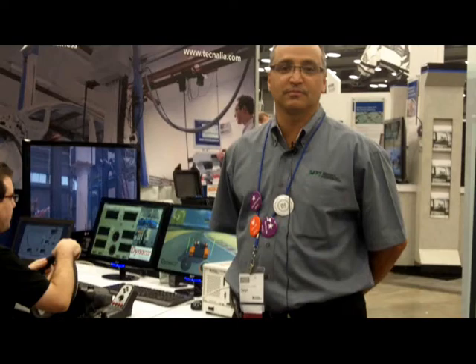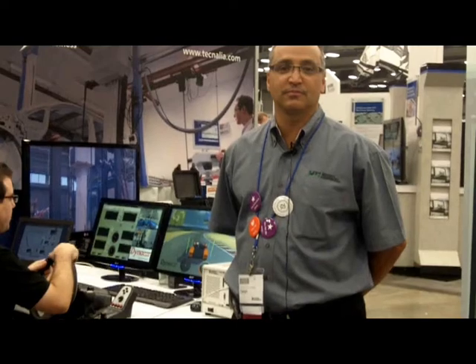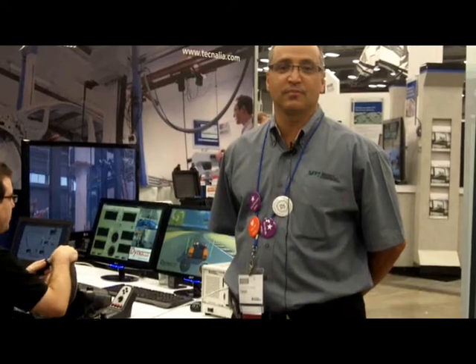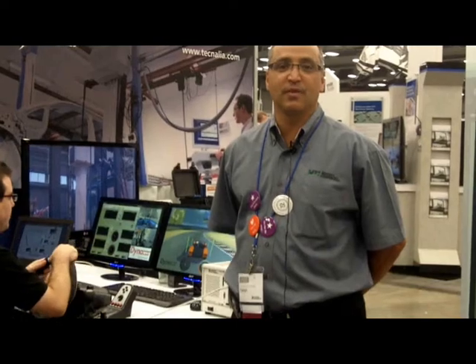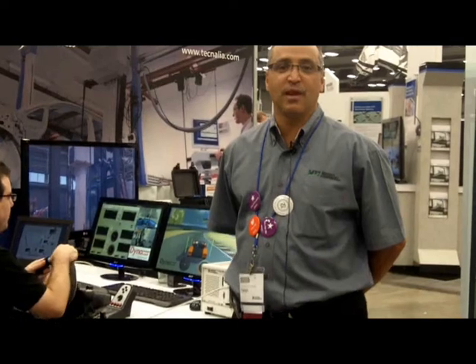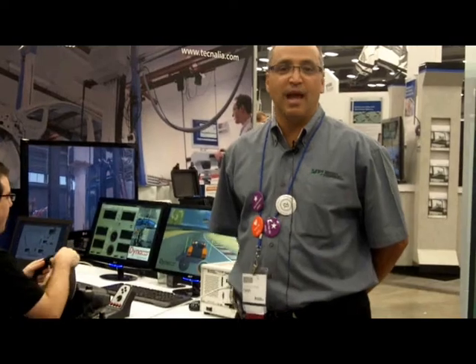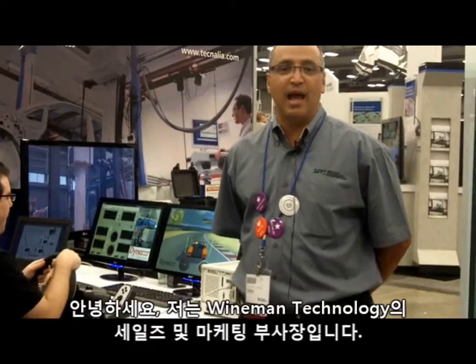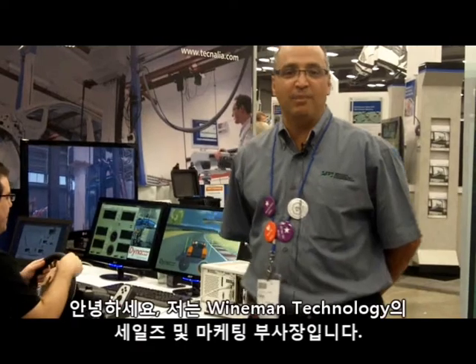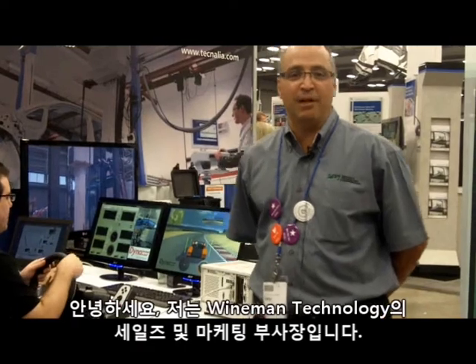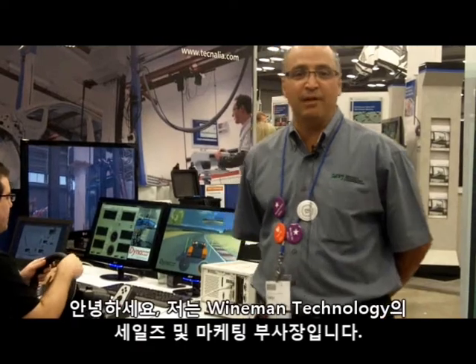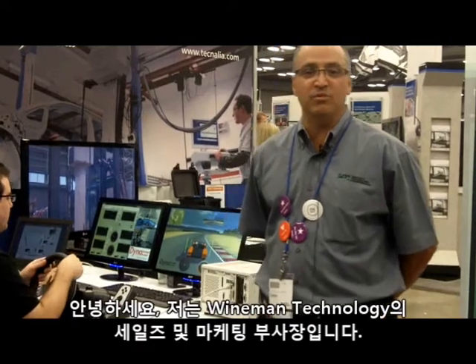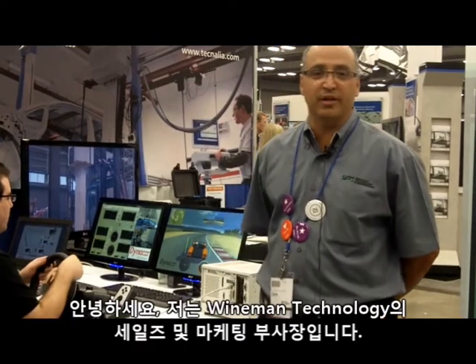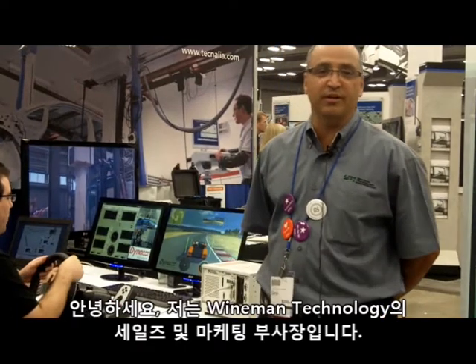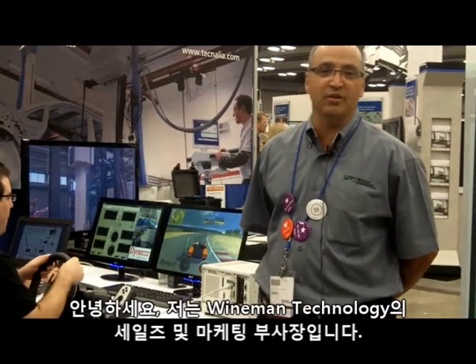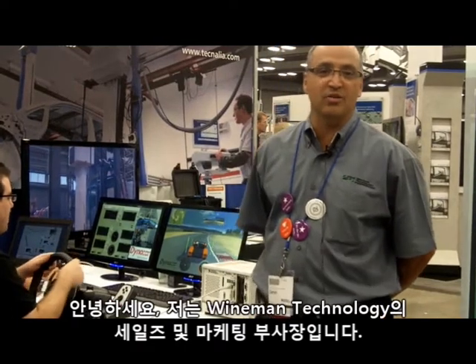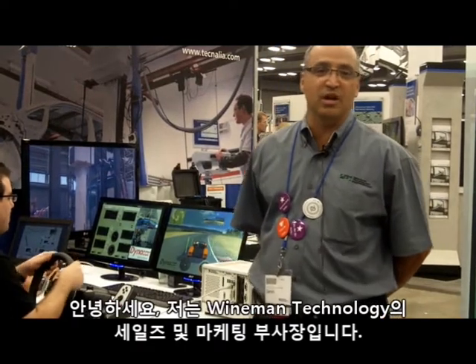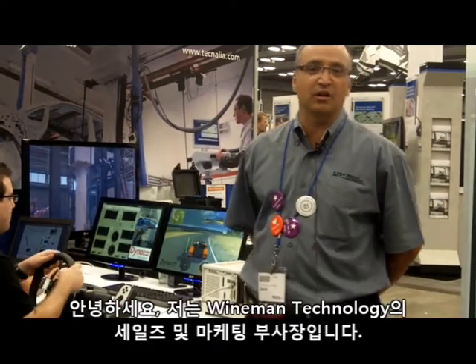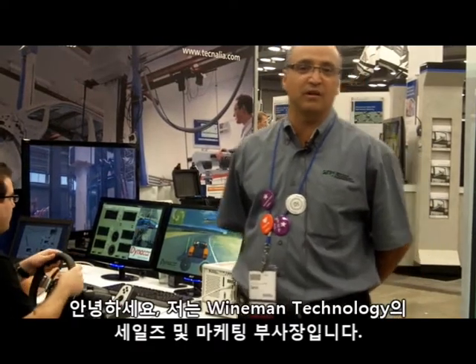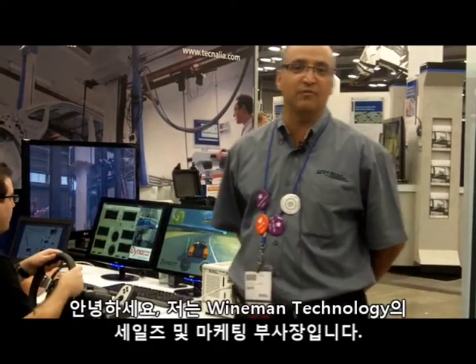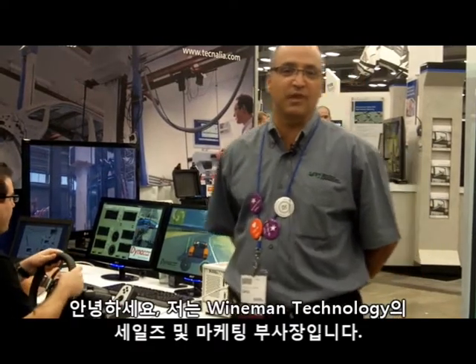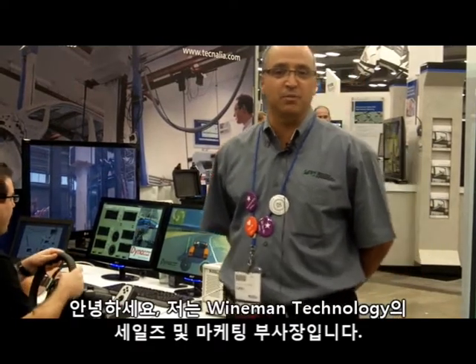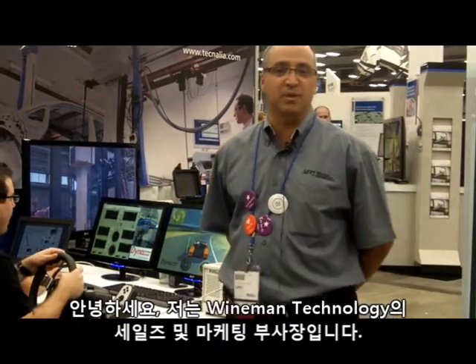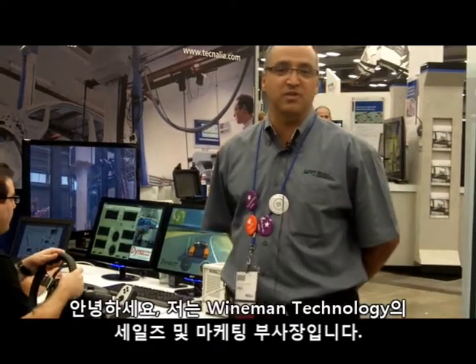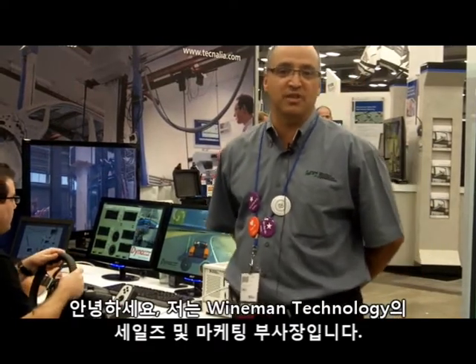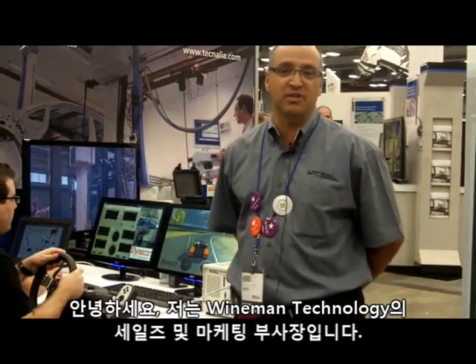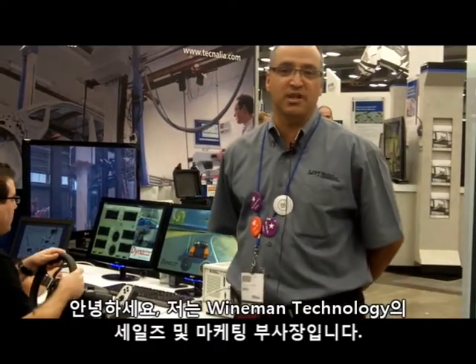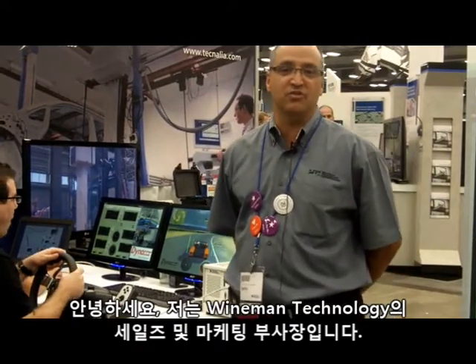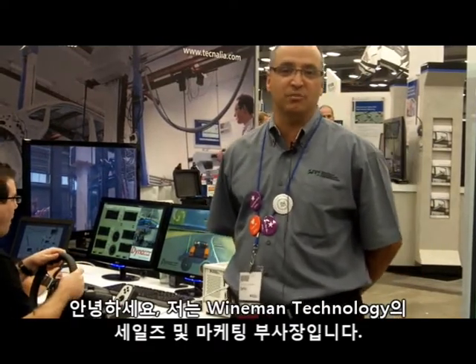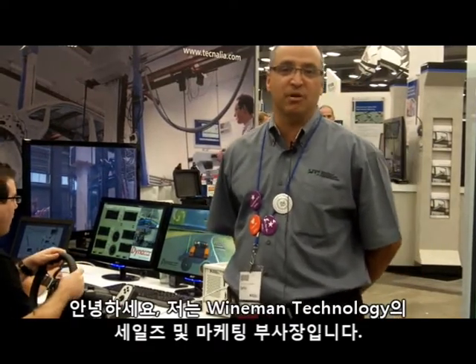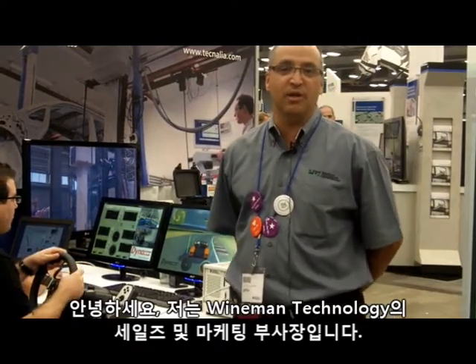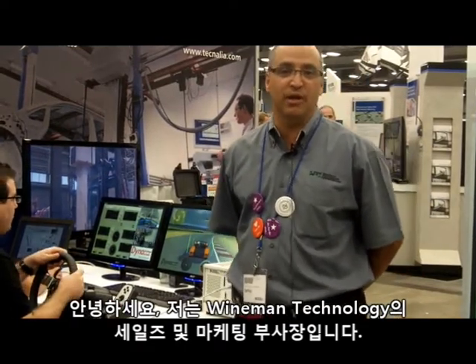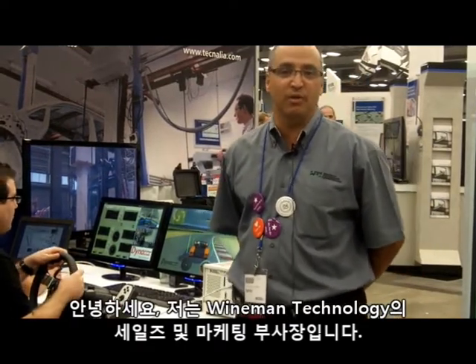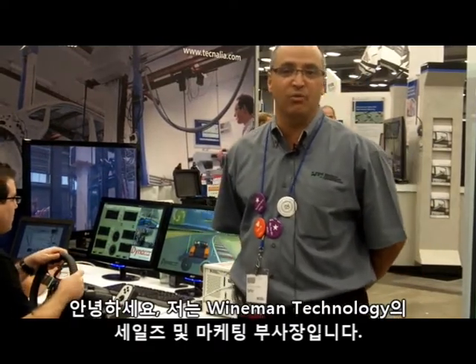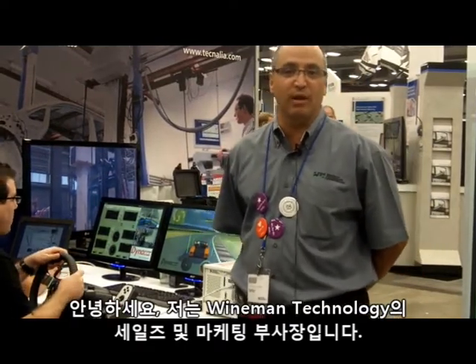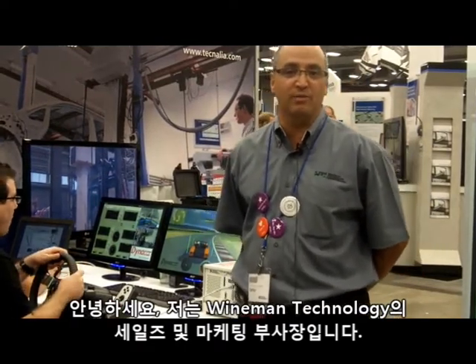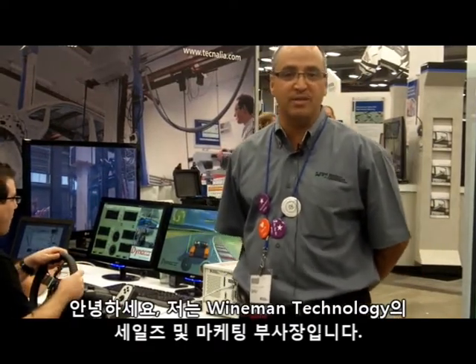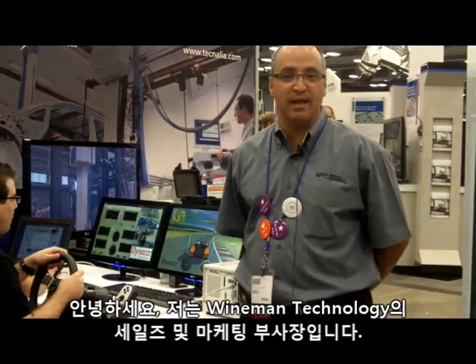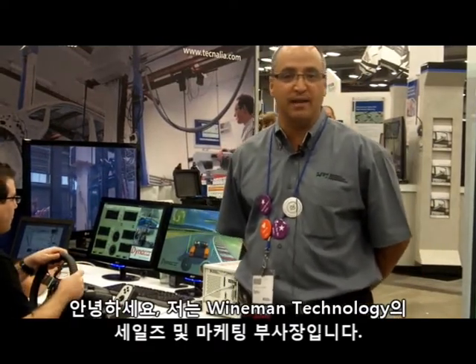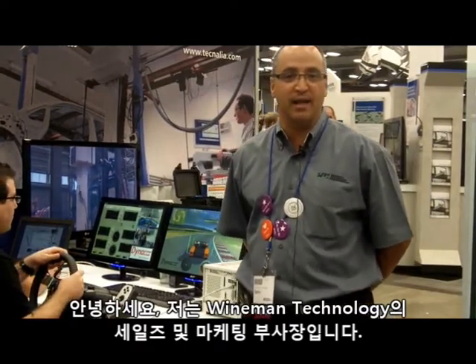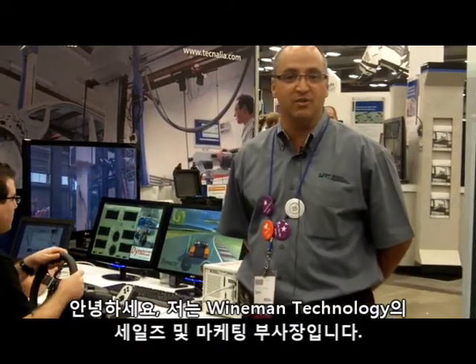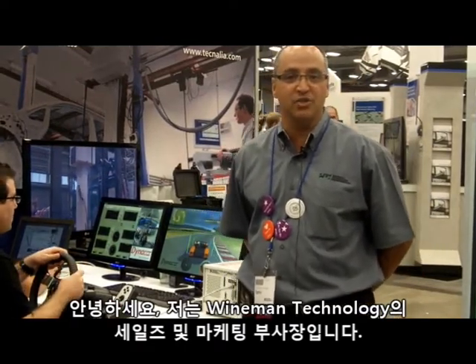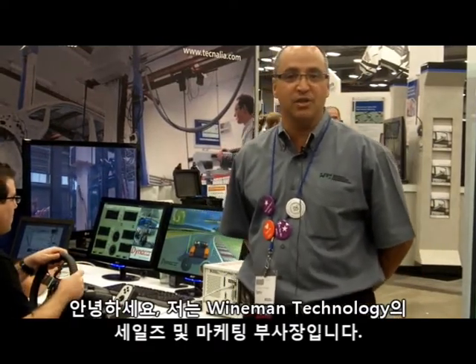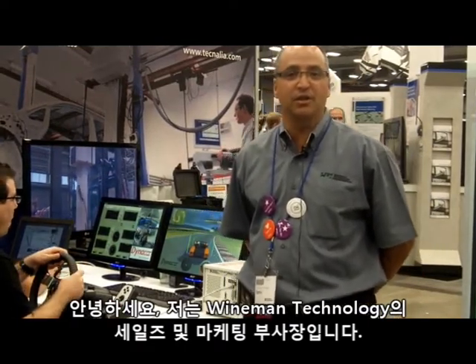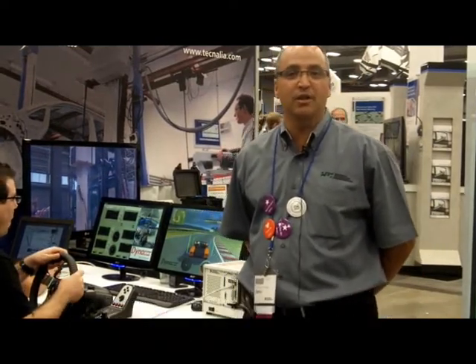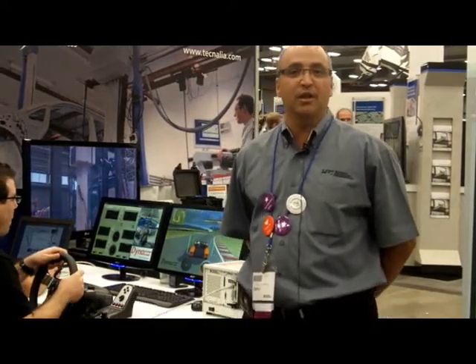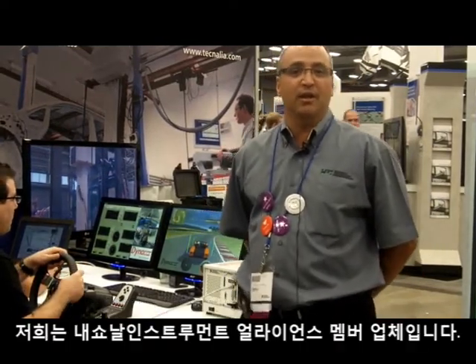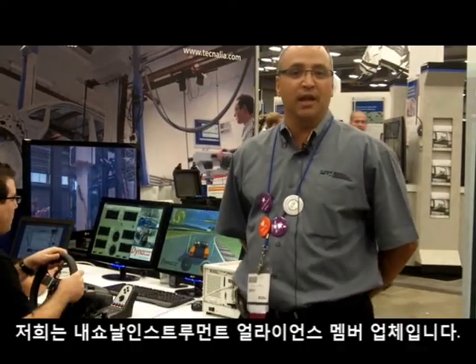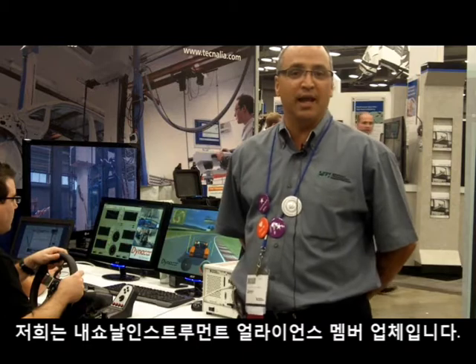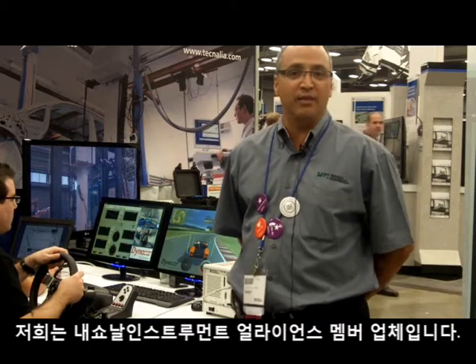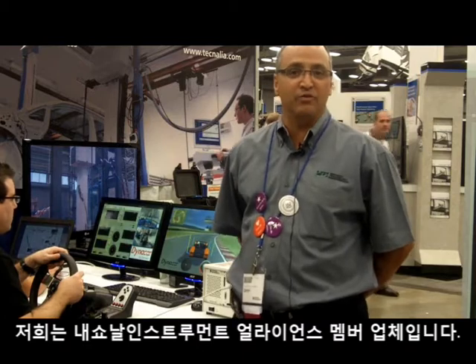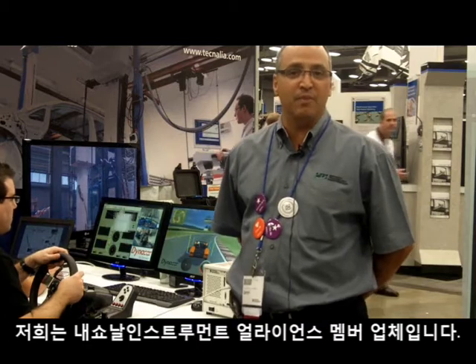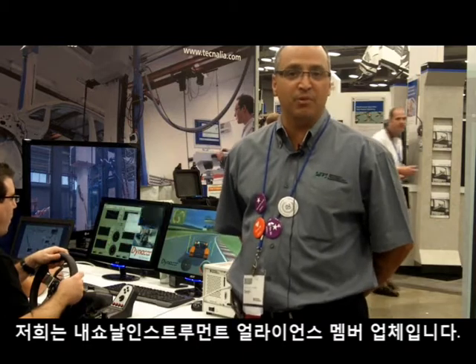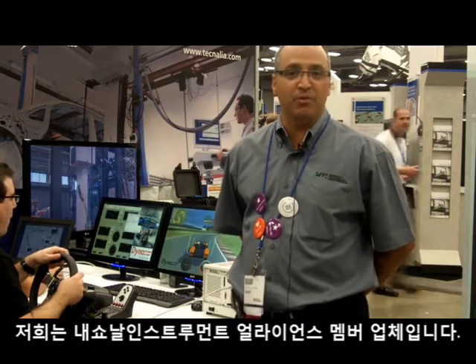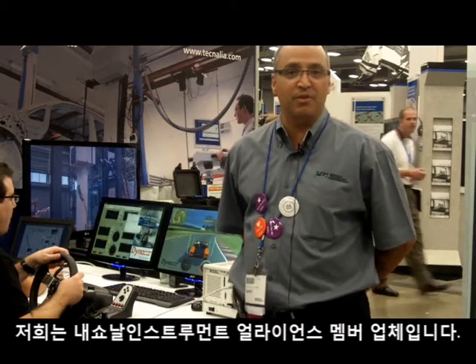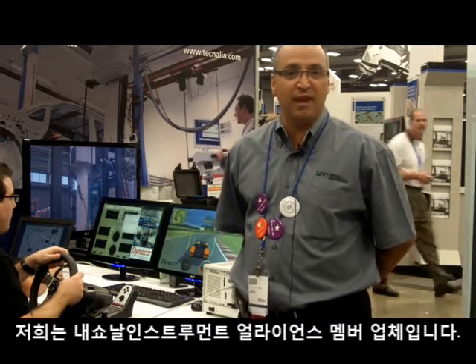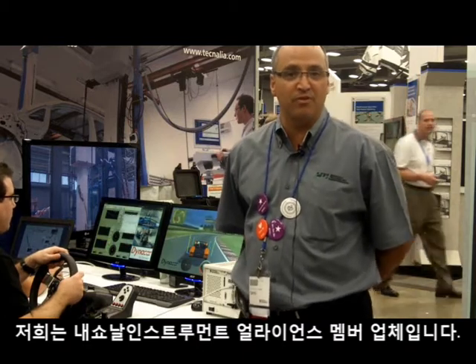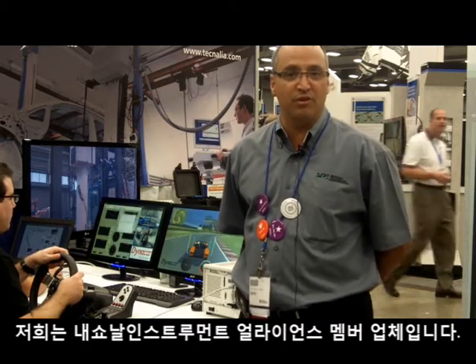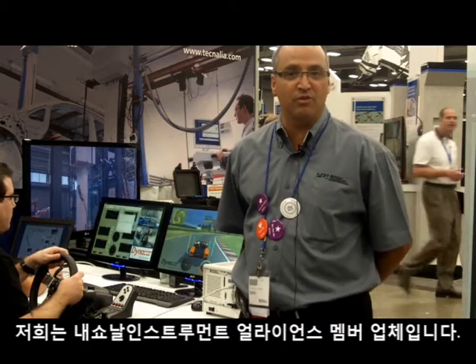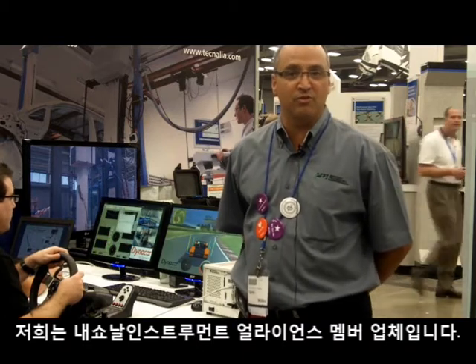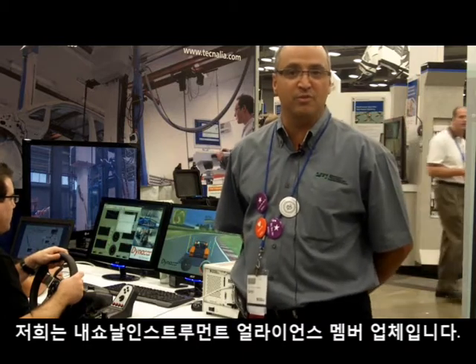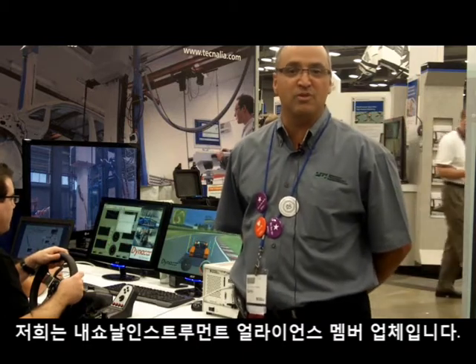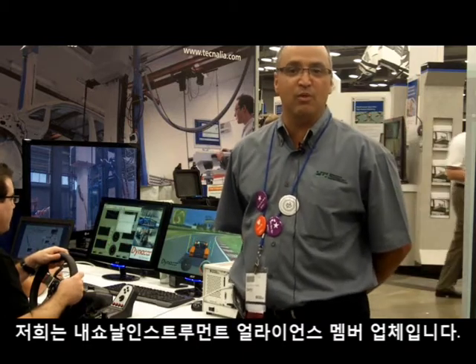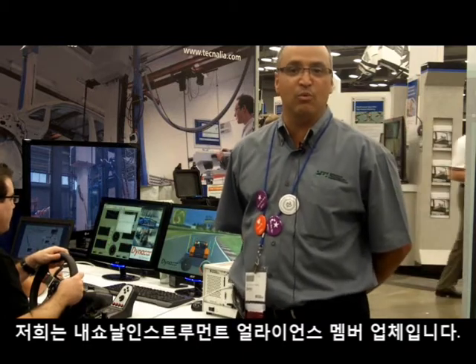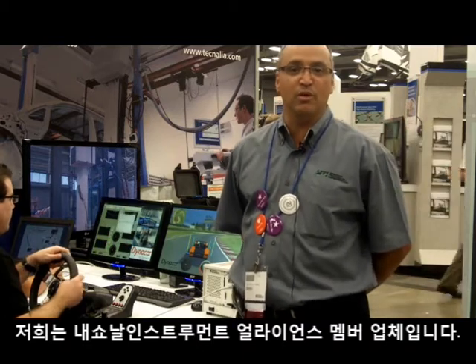Hi, my name is Darren Lazar. I'm Vice President of Sales and Marketing with Weinman Technology. I'm an Alliance member with the National Instruments Network.